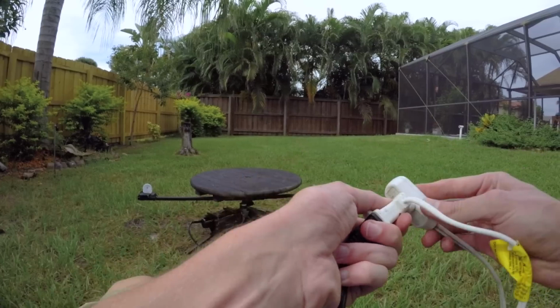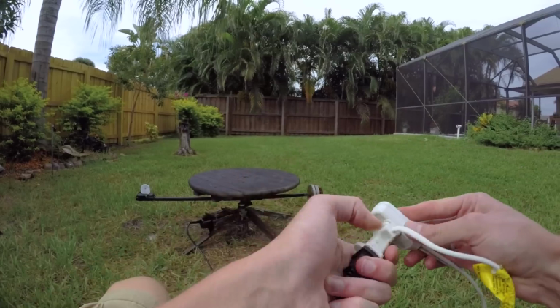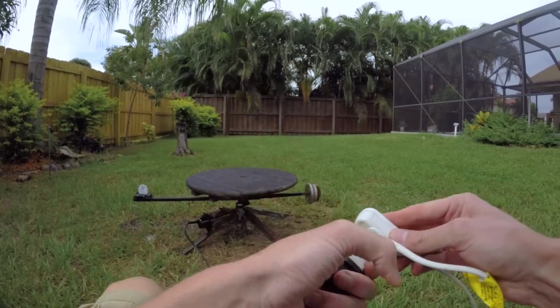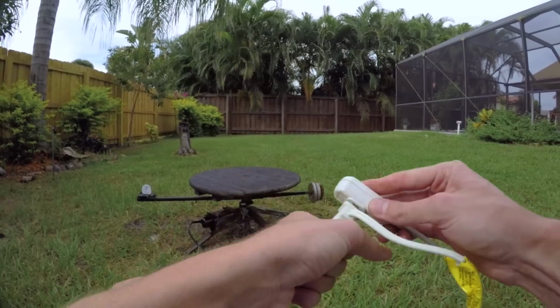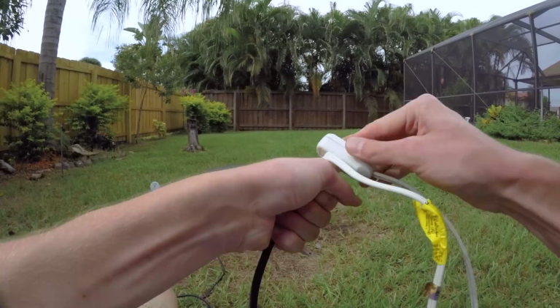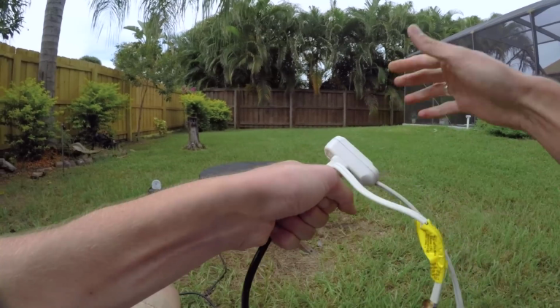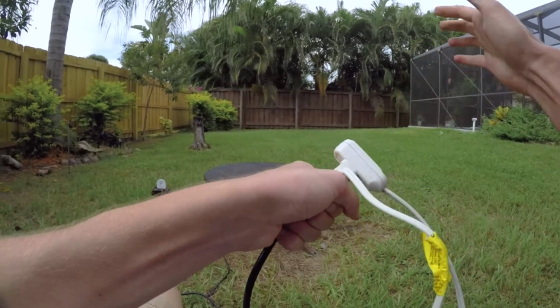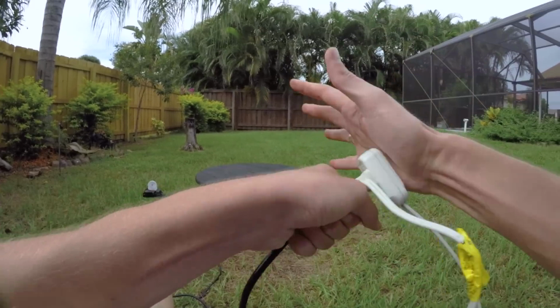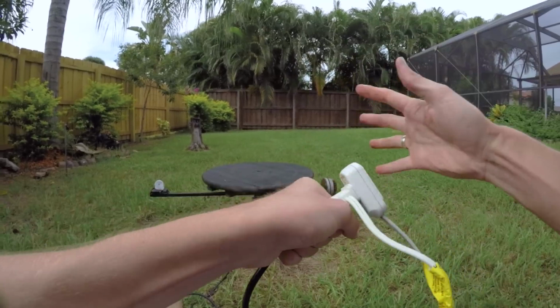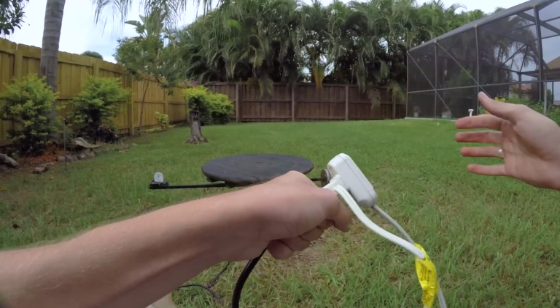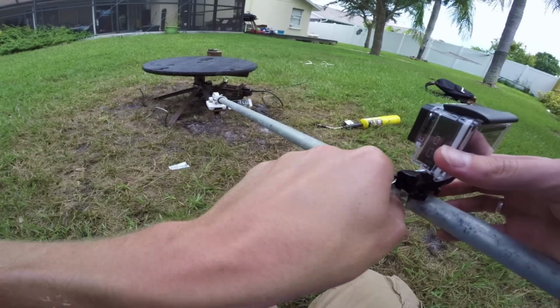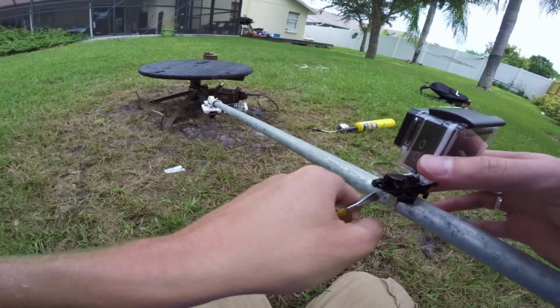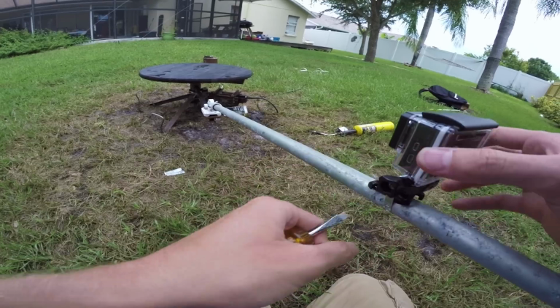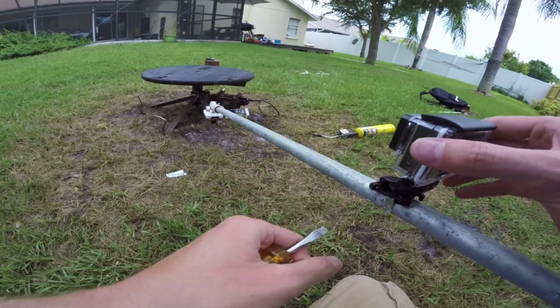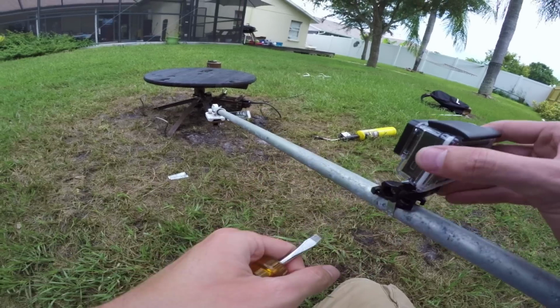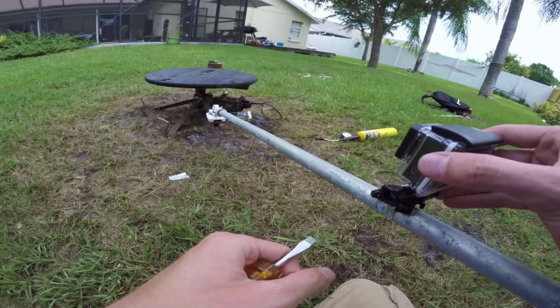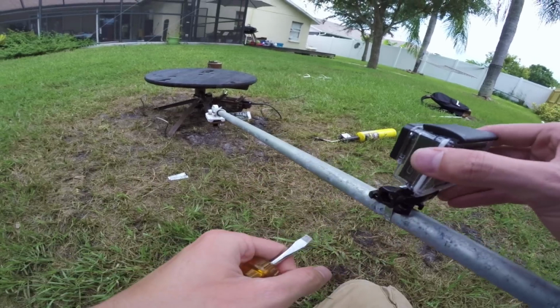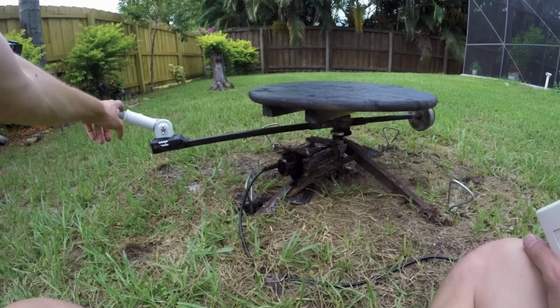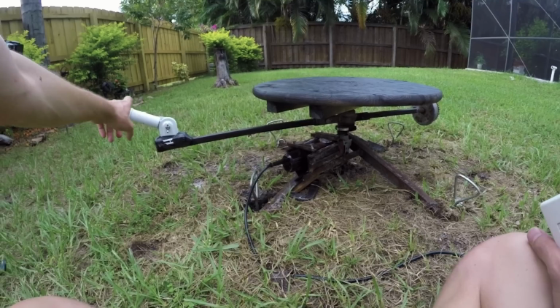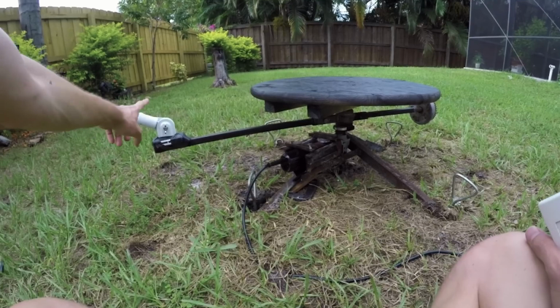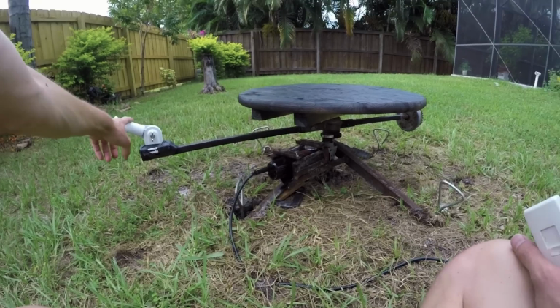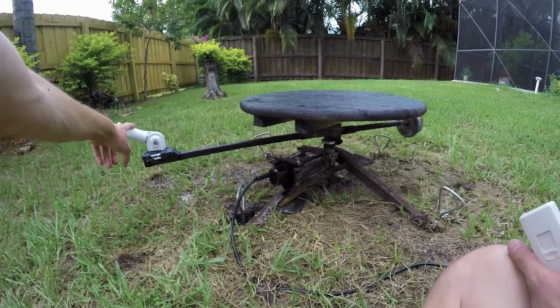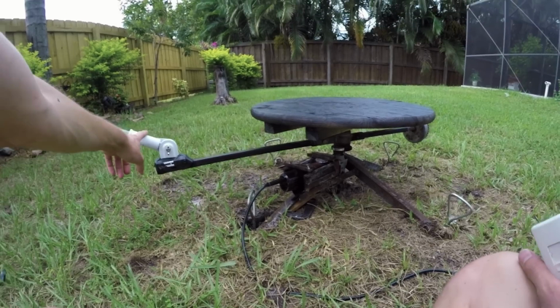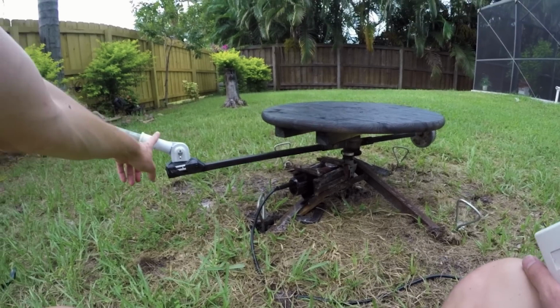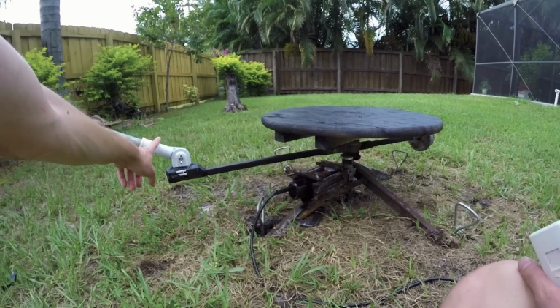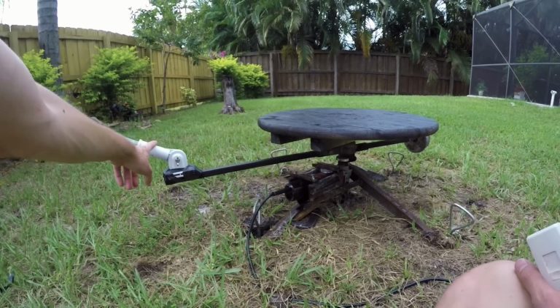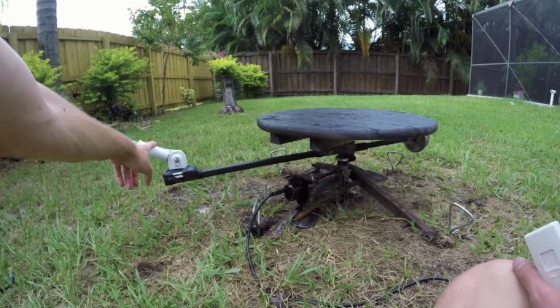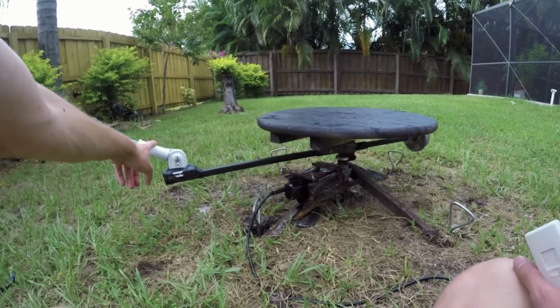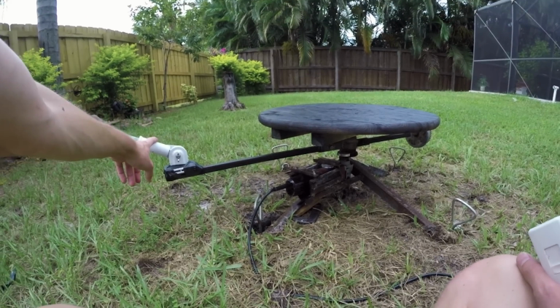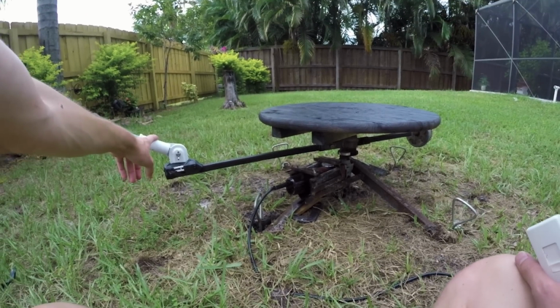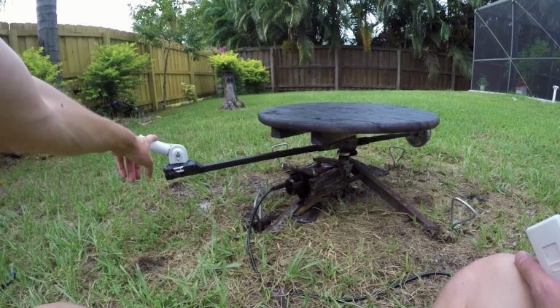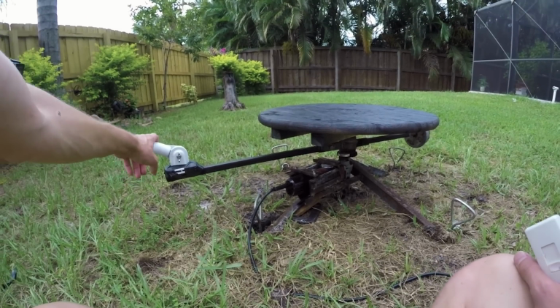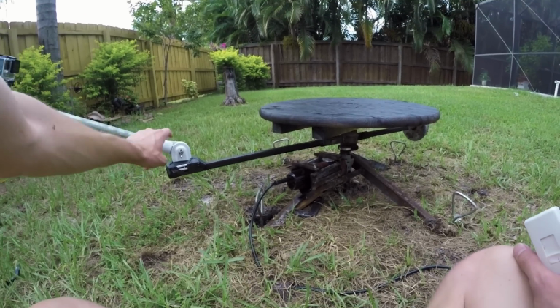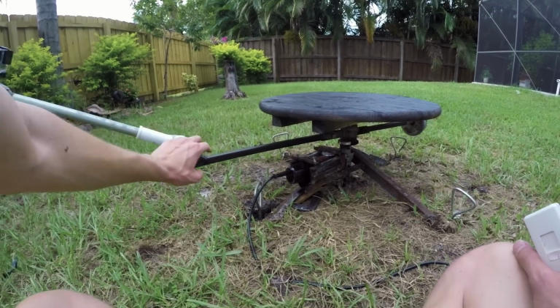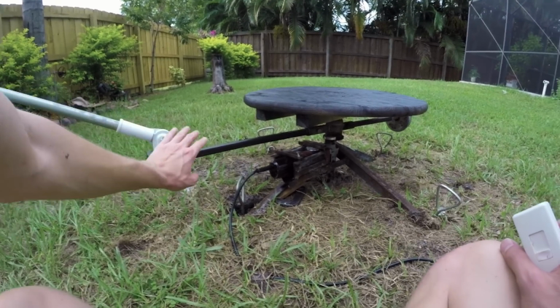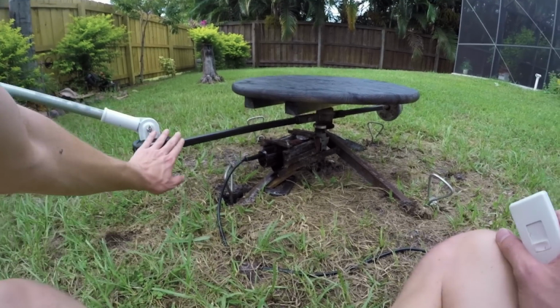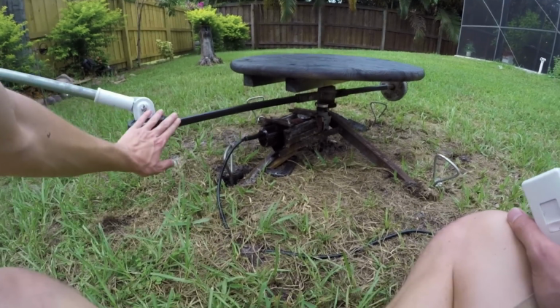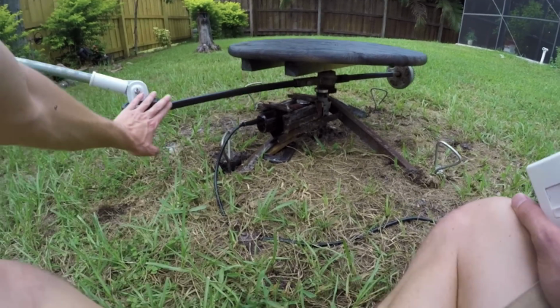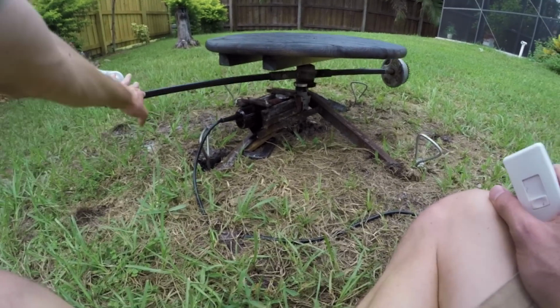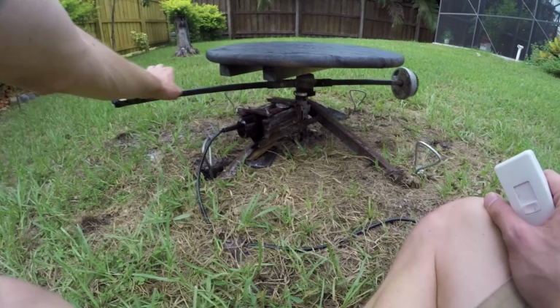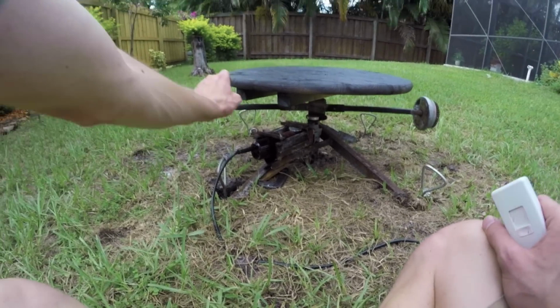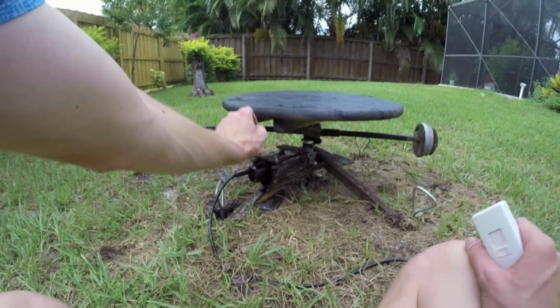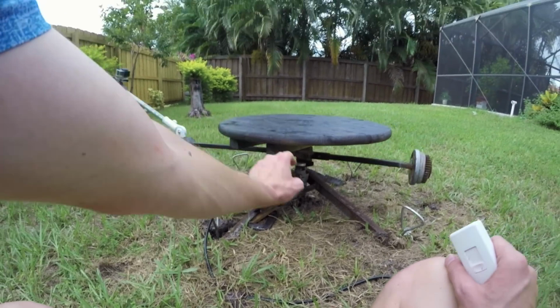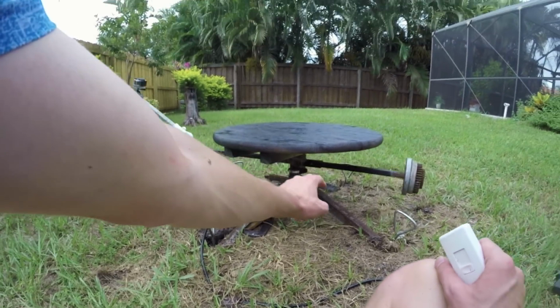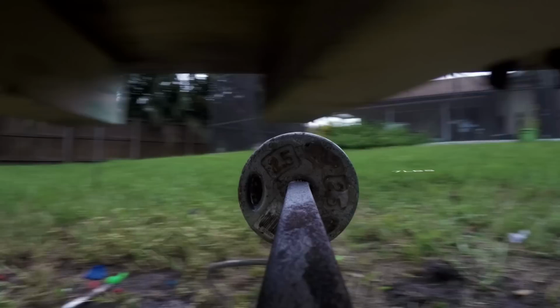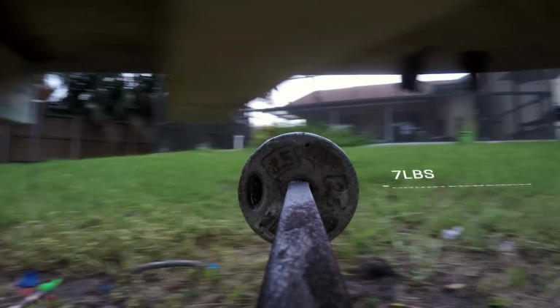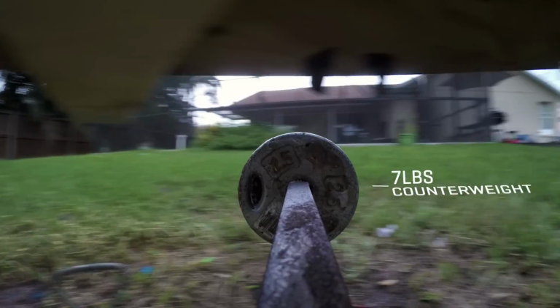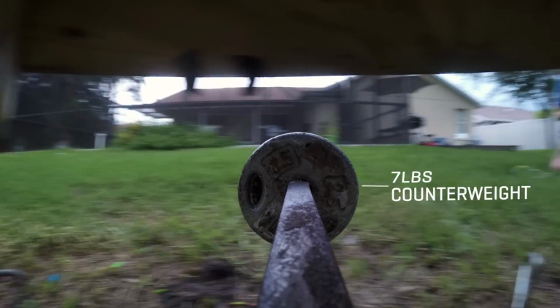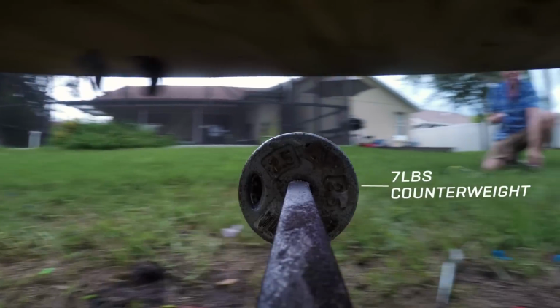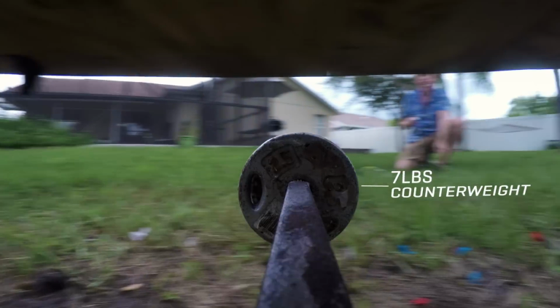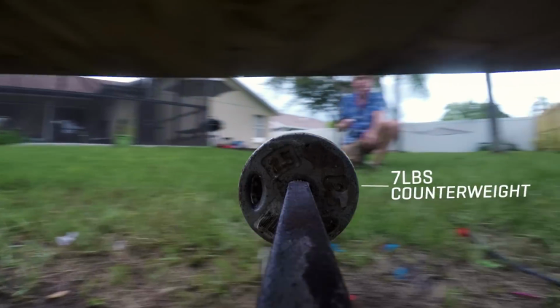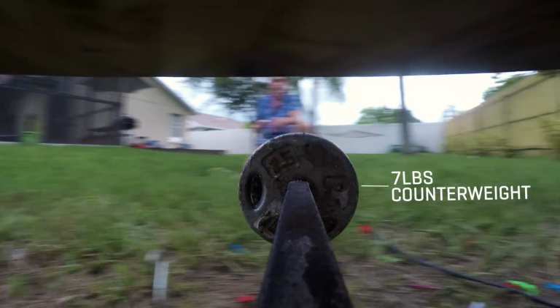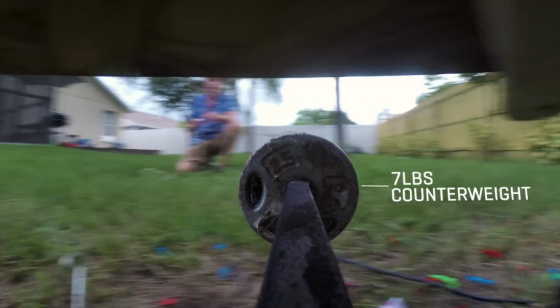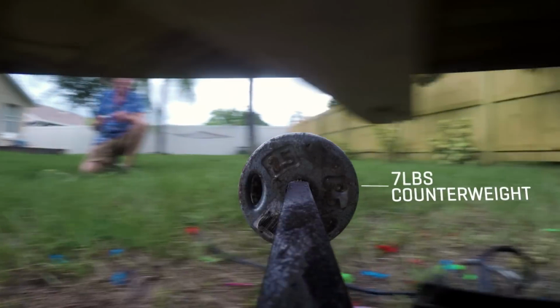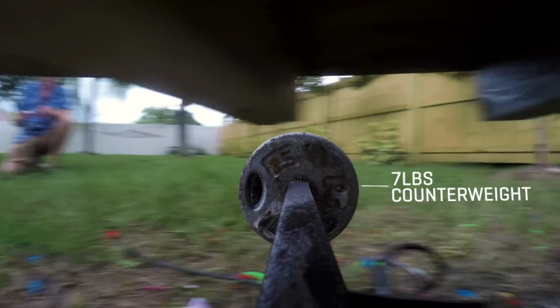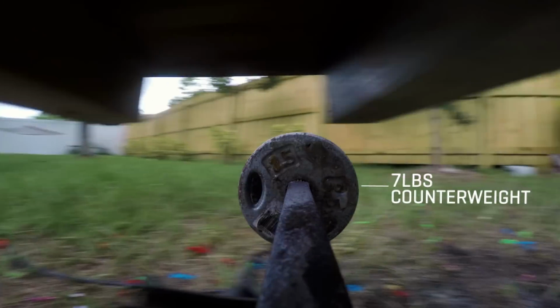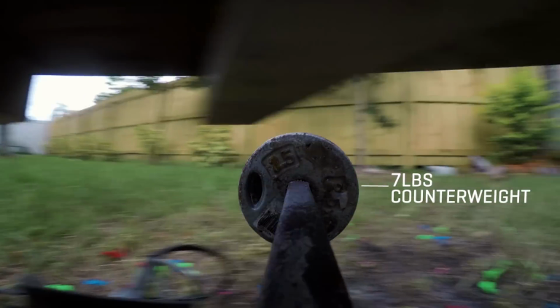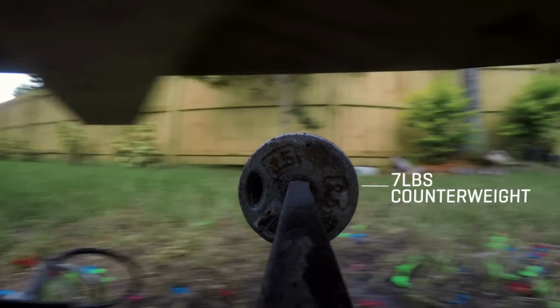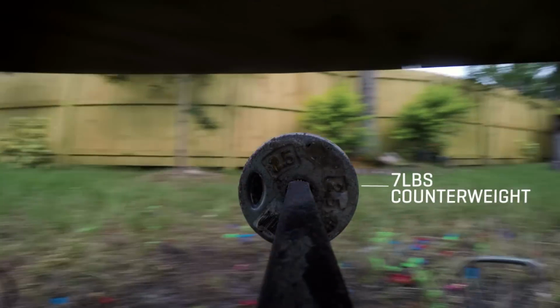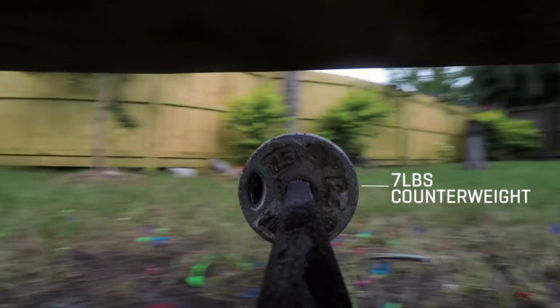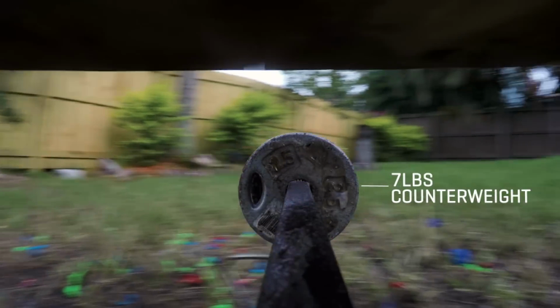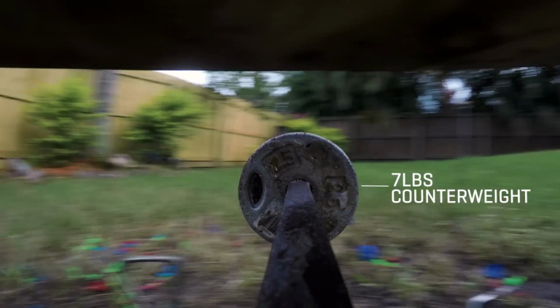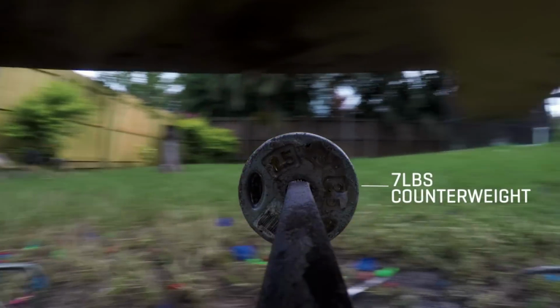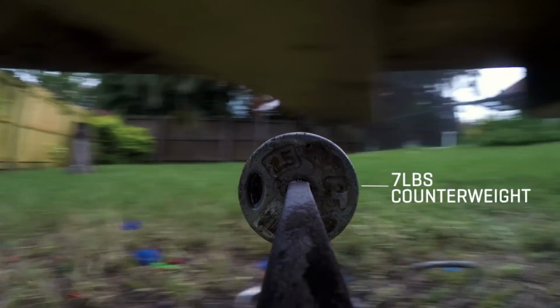We've got the GoPro mounted on an arm connected to a flagpole holder that's connected to this bar that has a counterweight on the end to balance out vibrations.